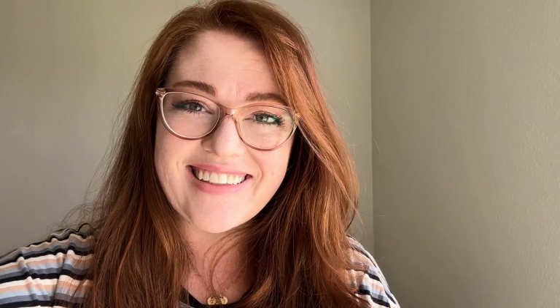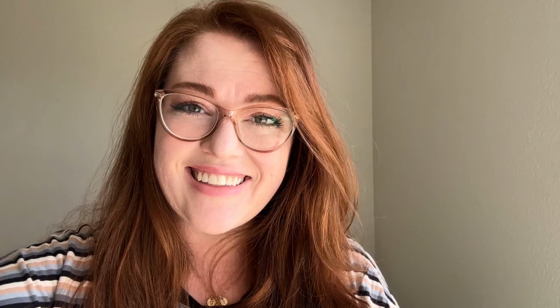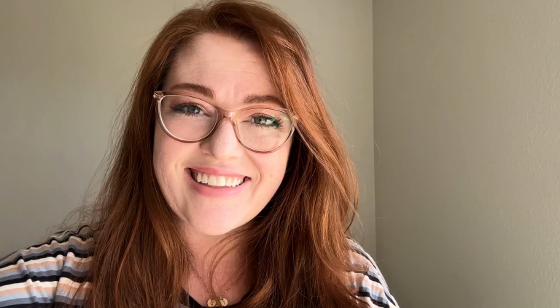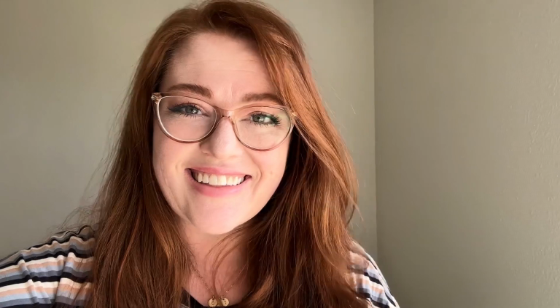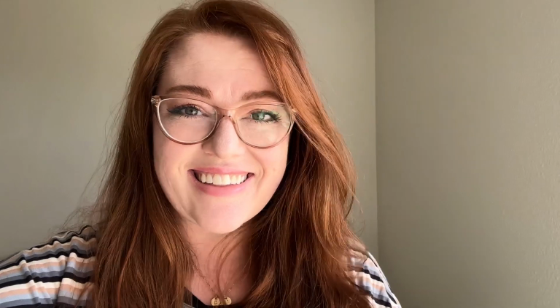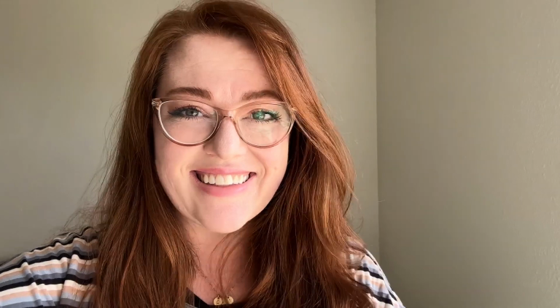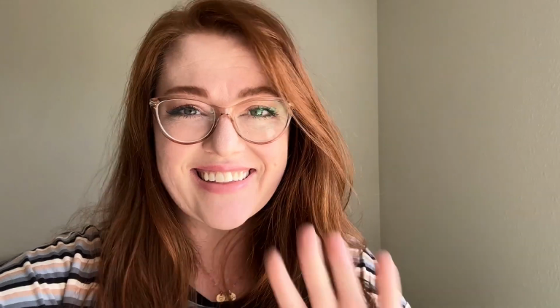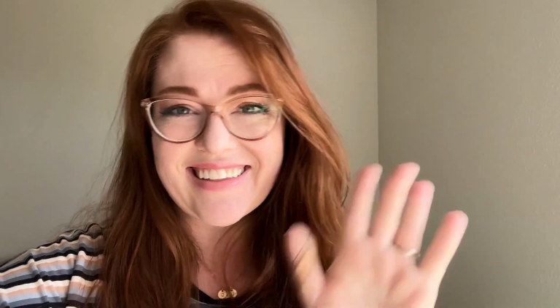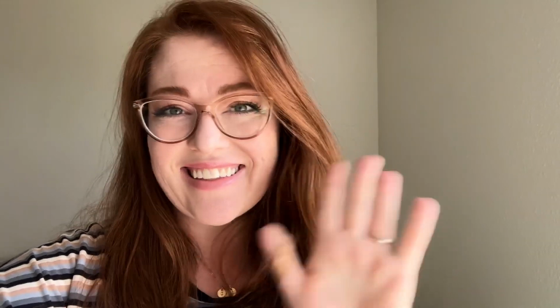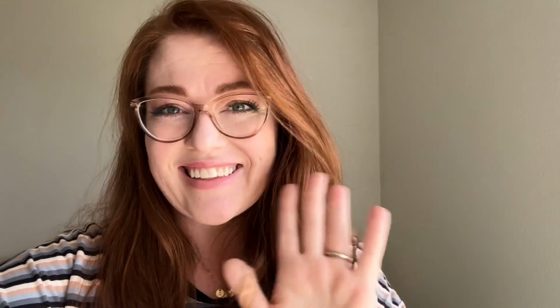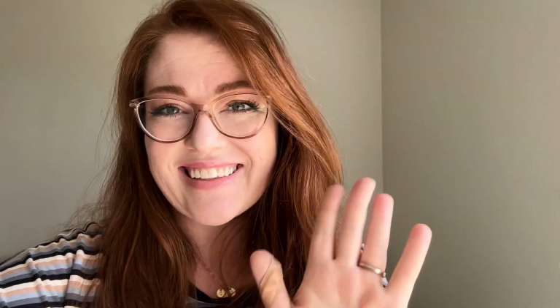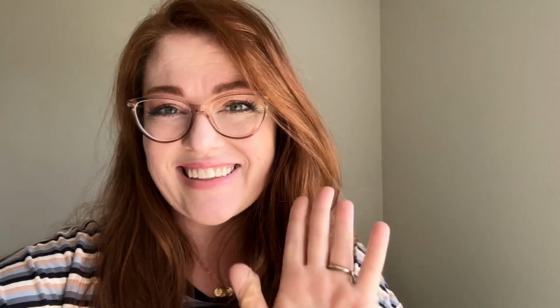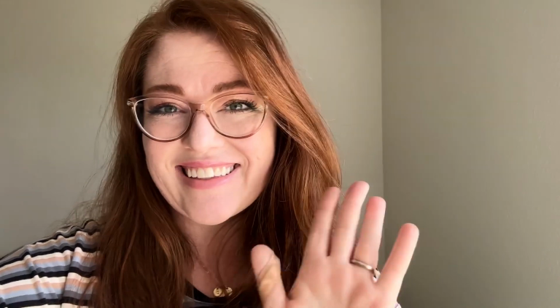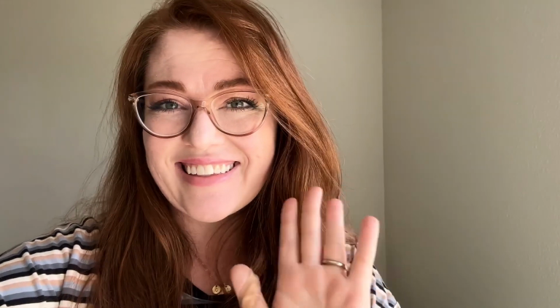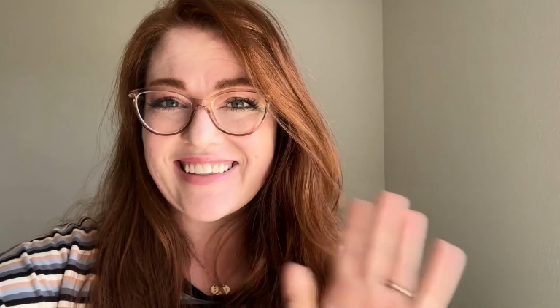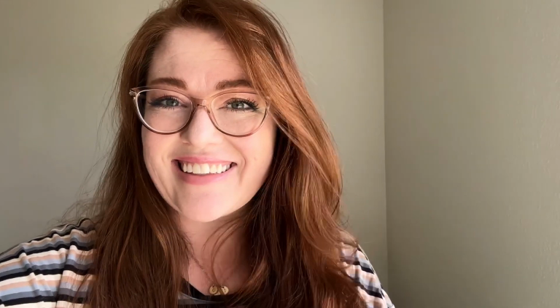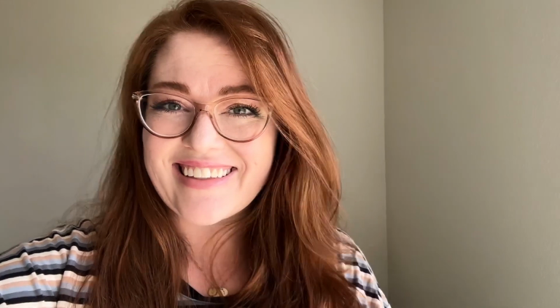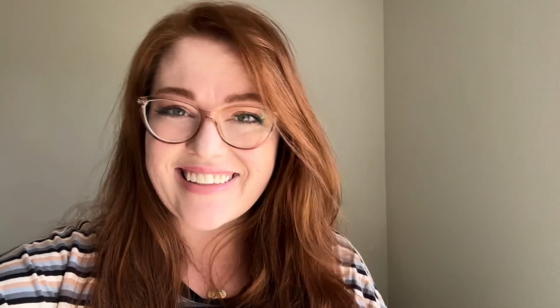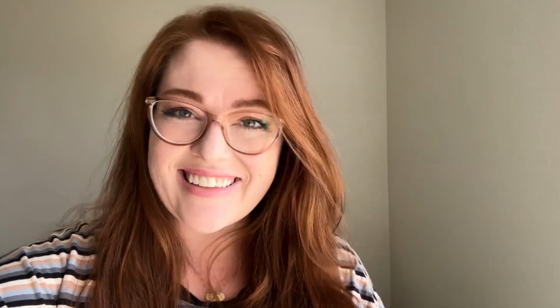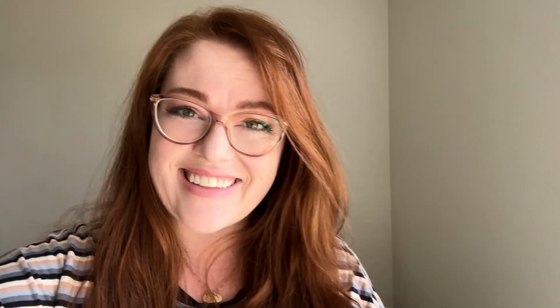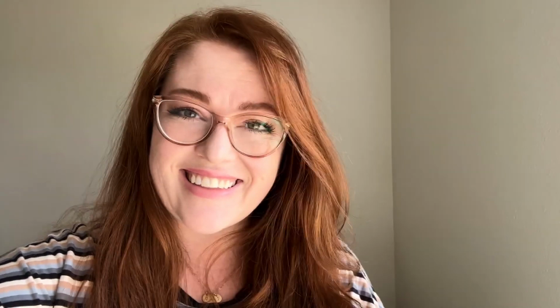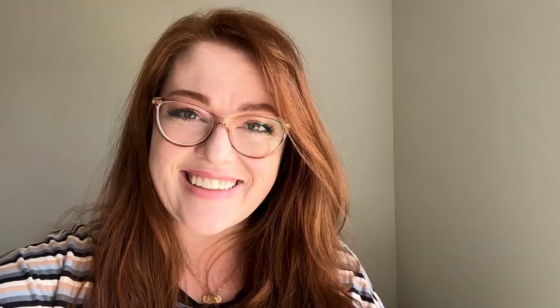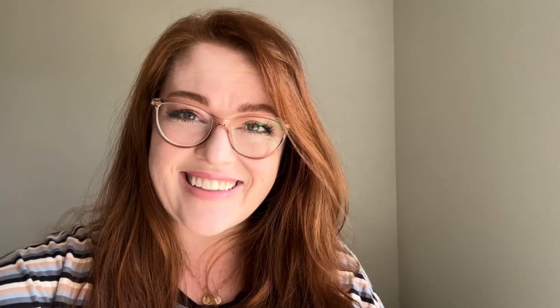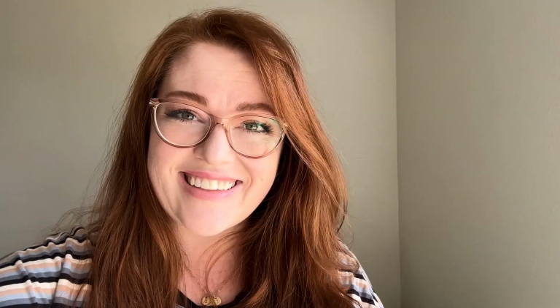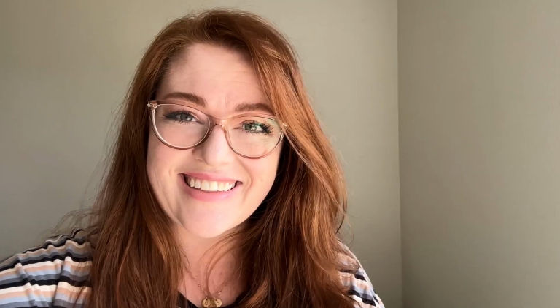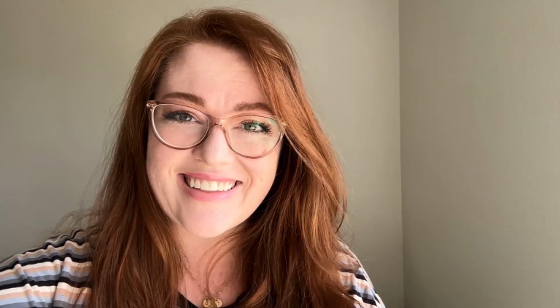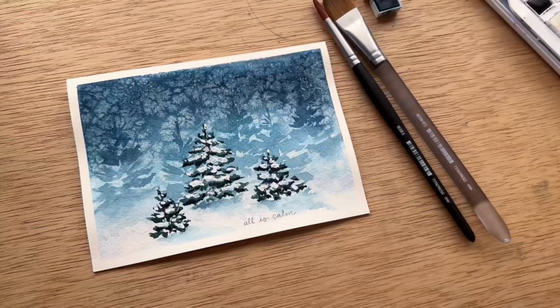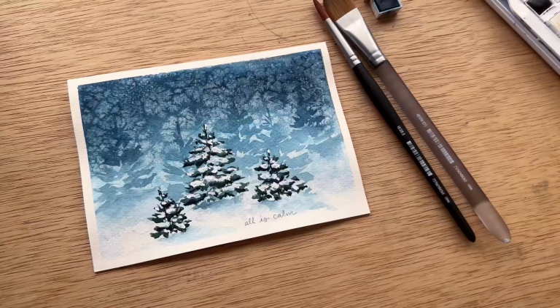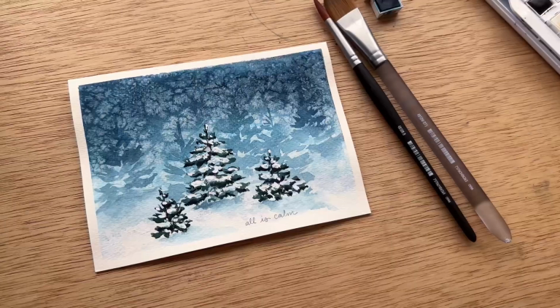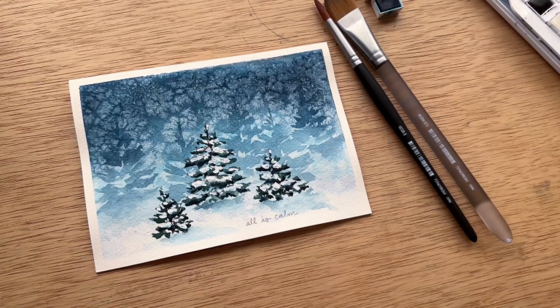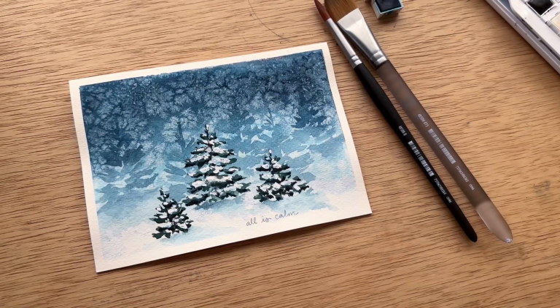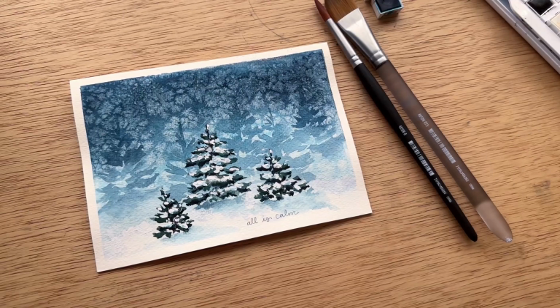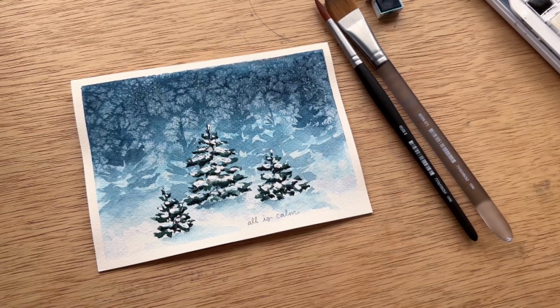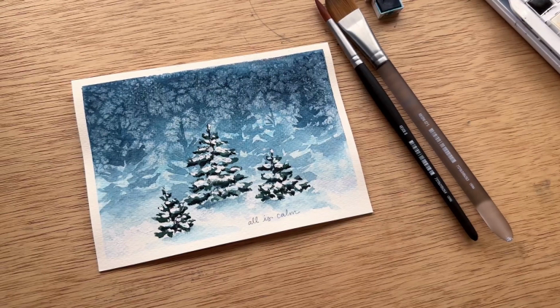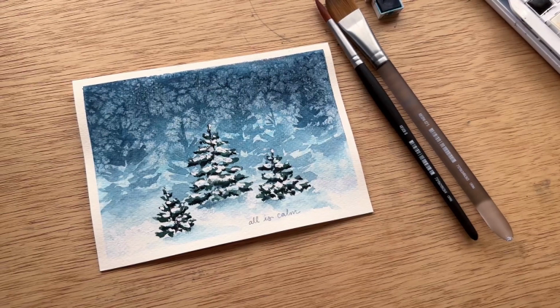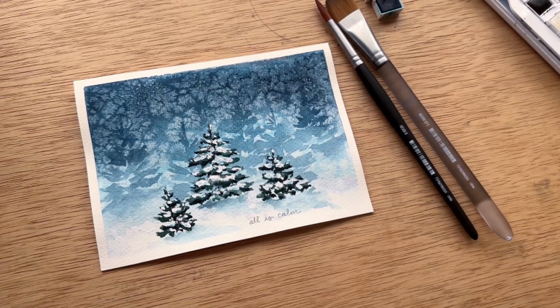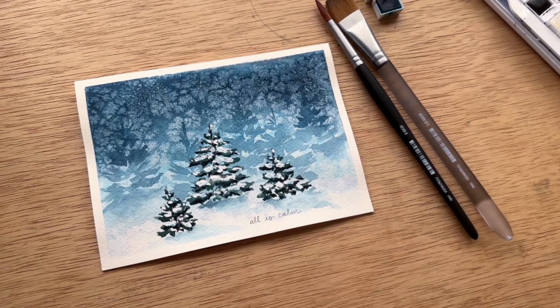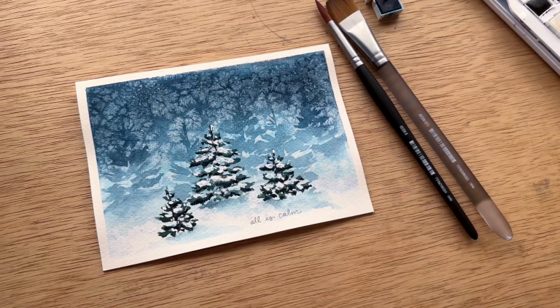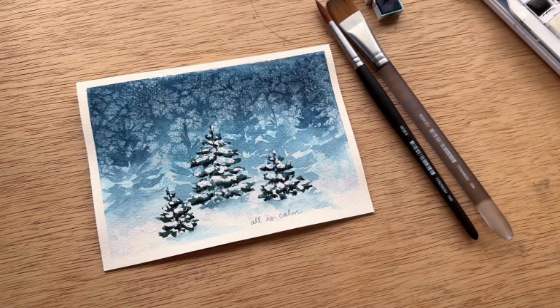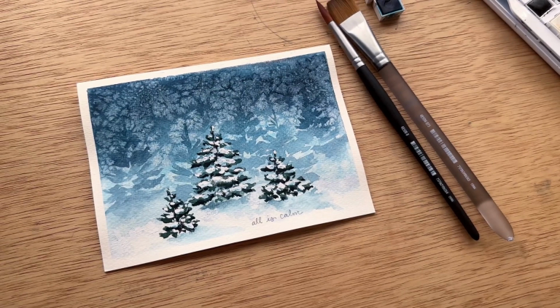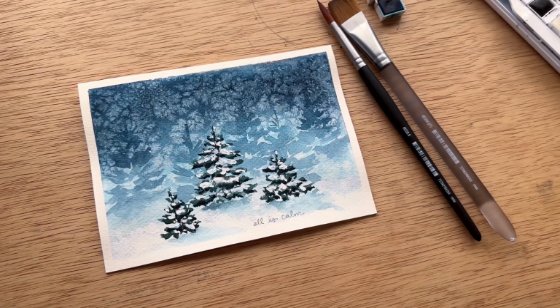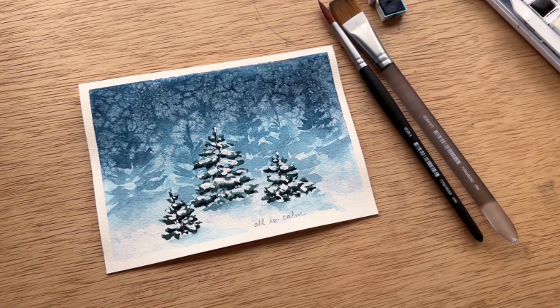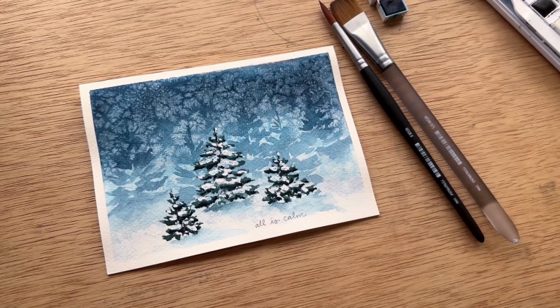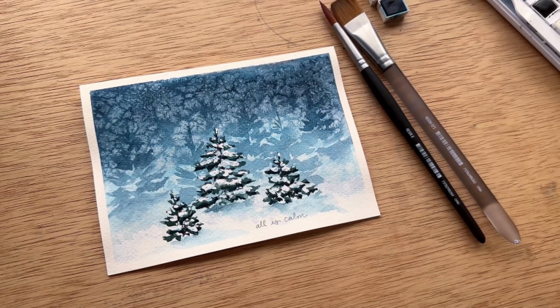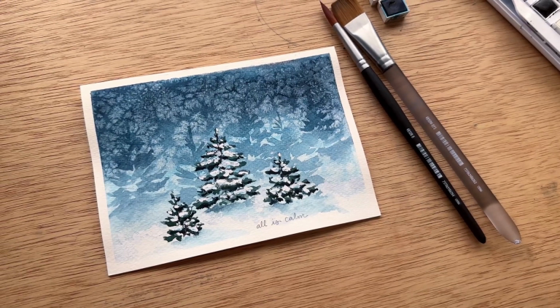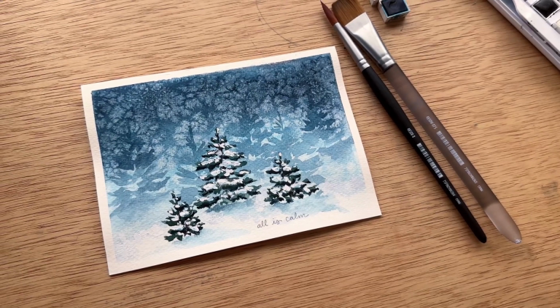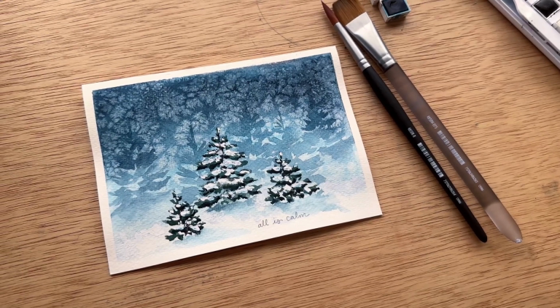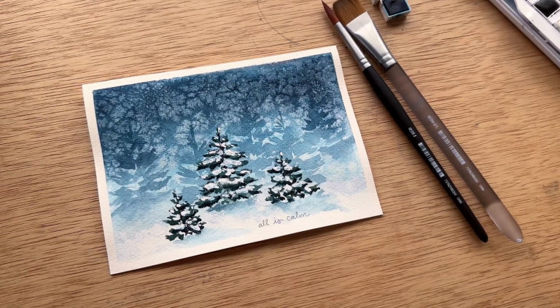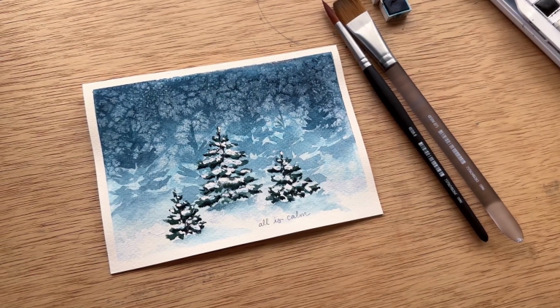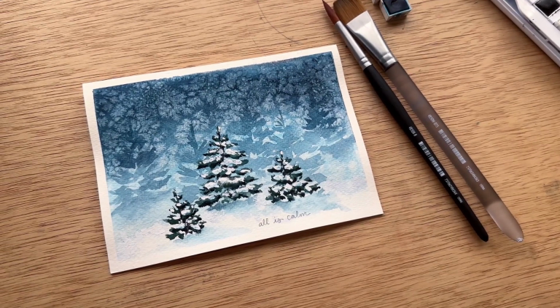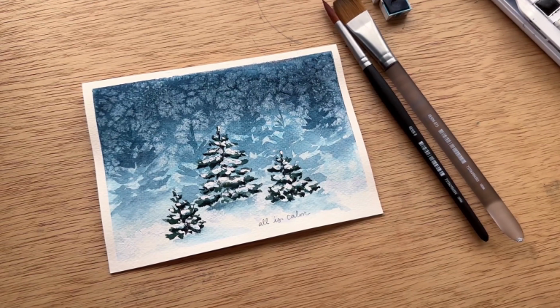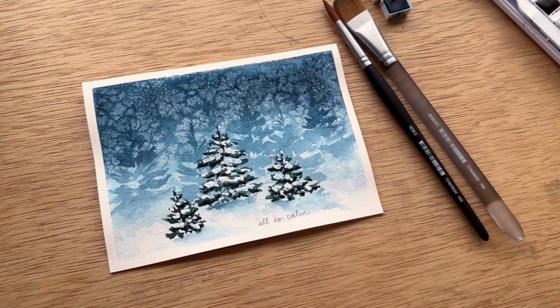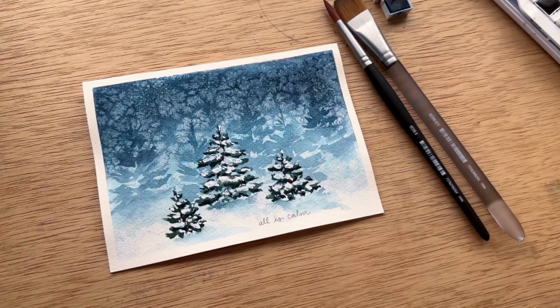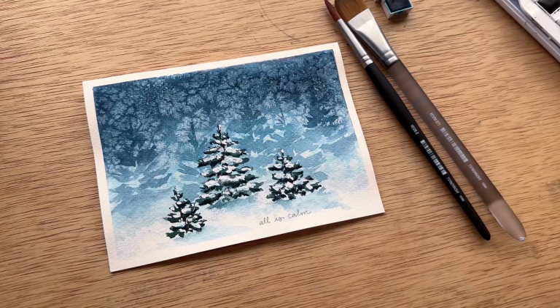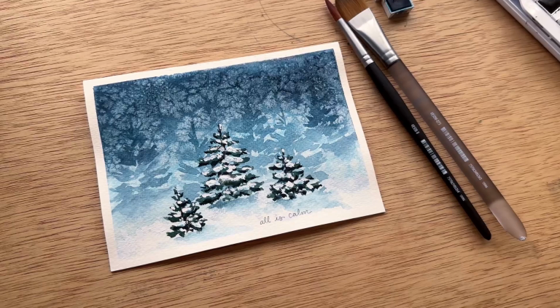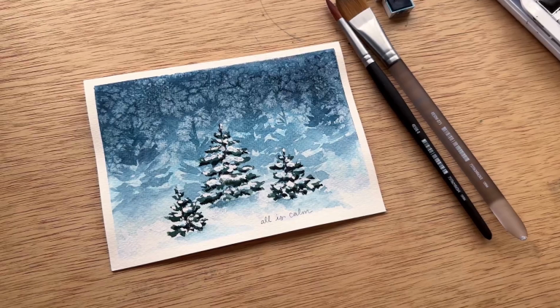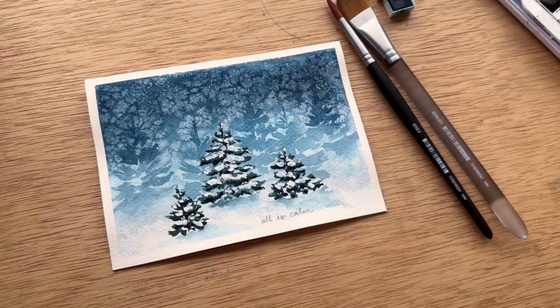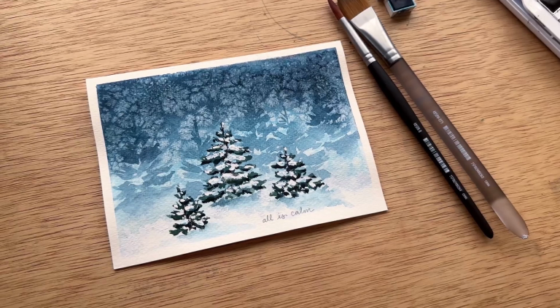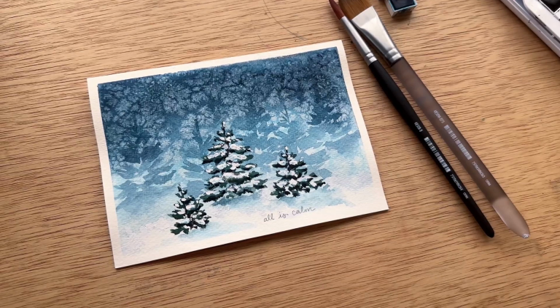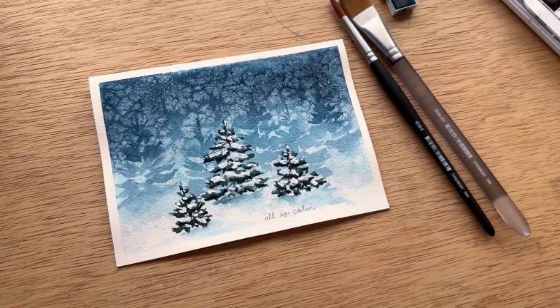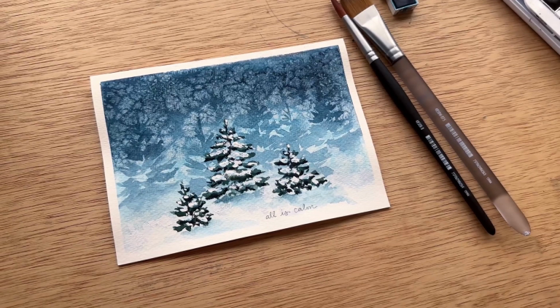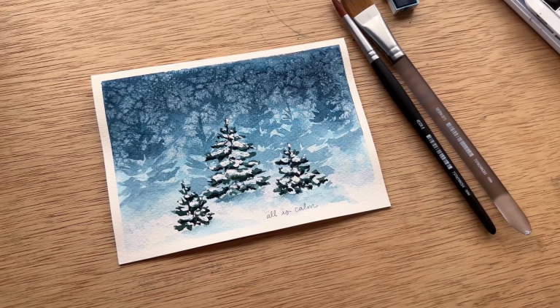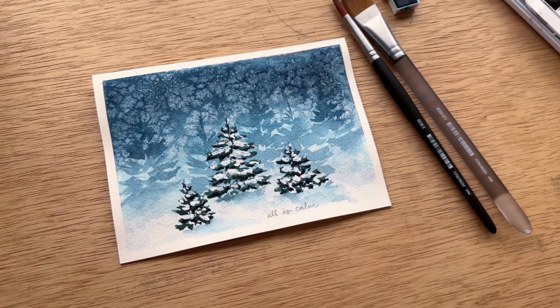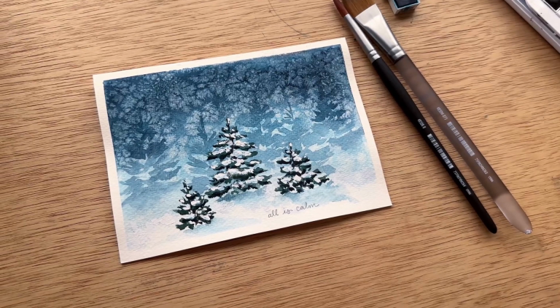Hi everyone, my name is Kristen Van Leeuwen and in this video I'm going to show you how to make this watercolor holiday card.